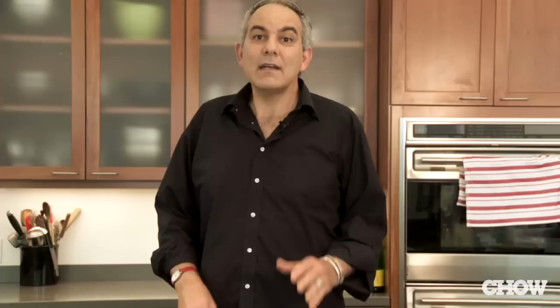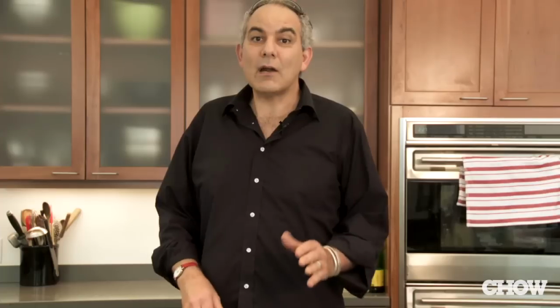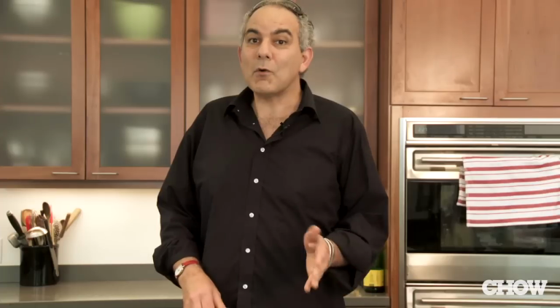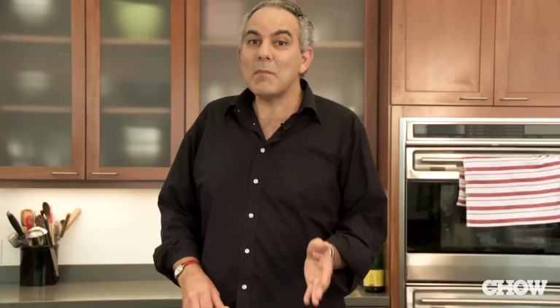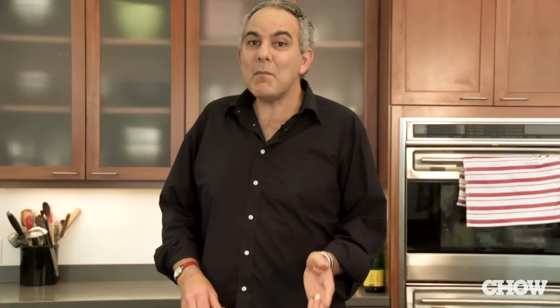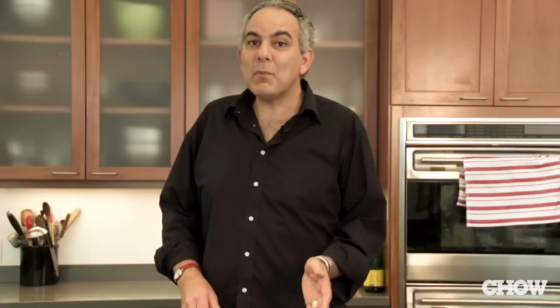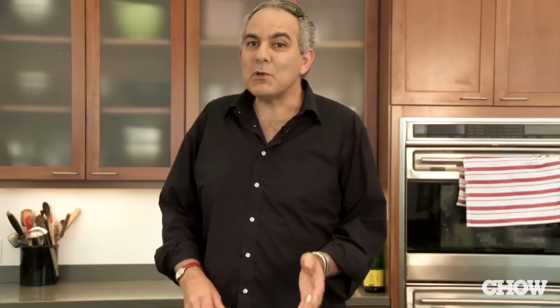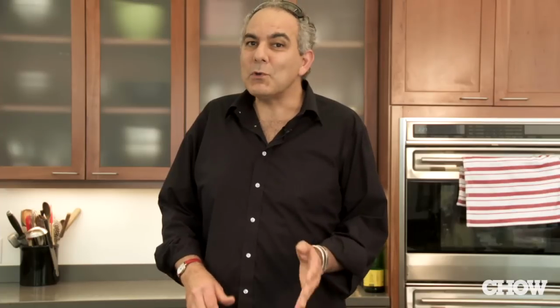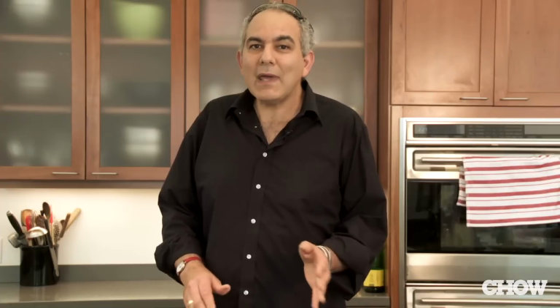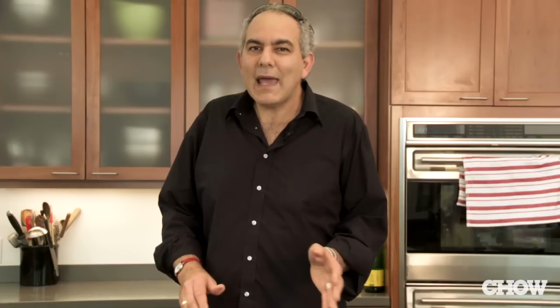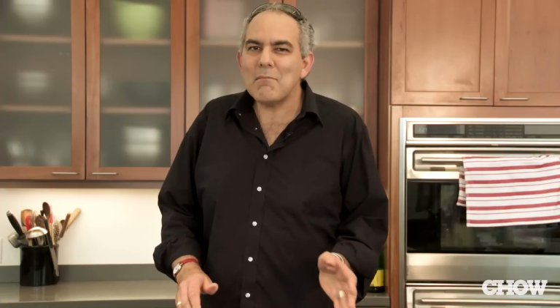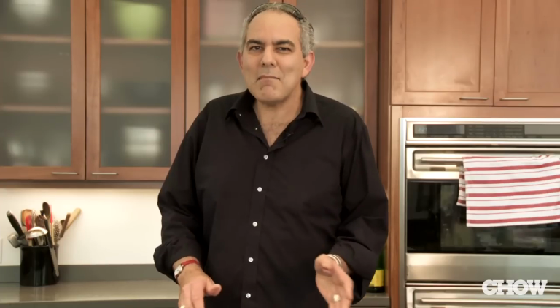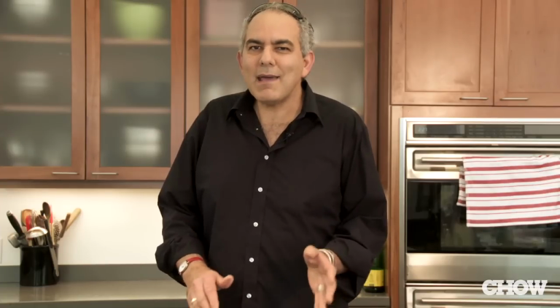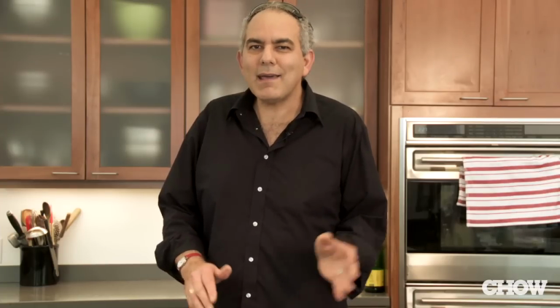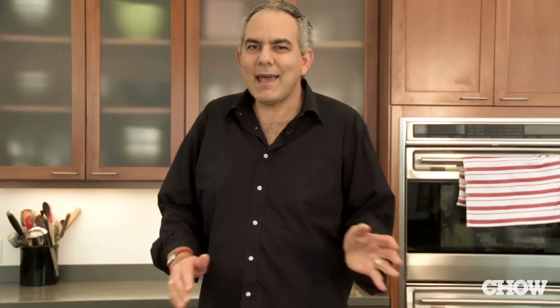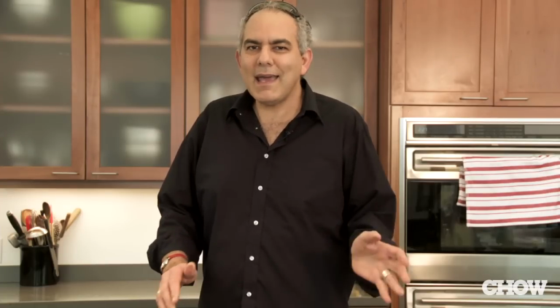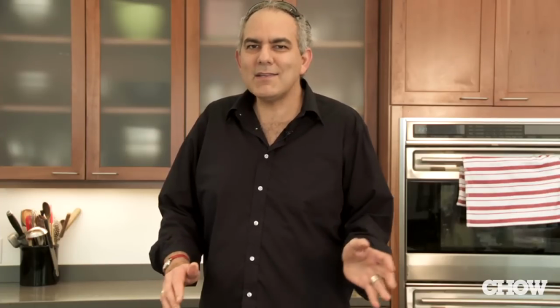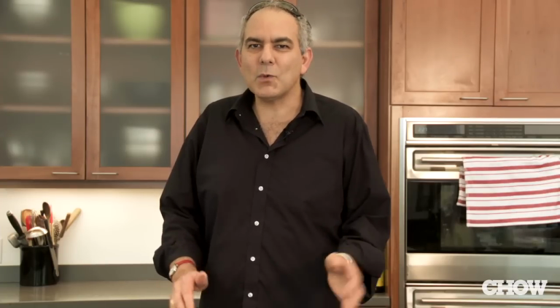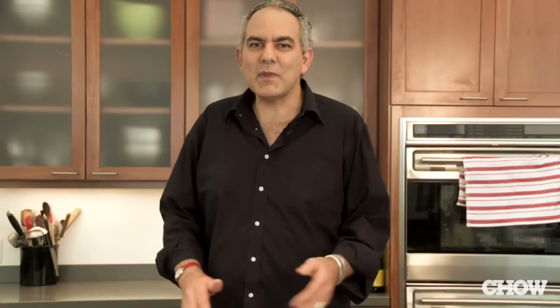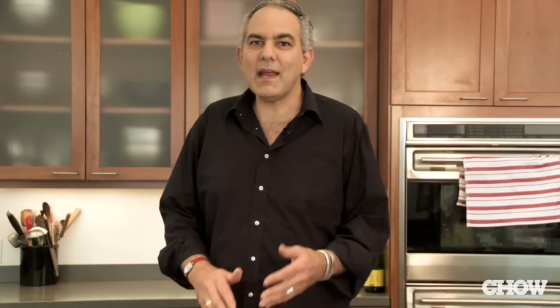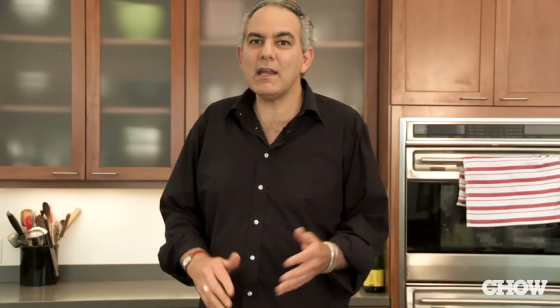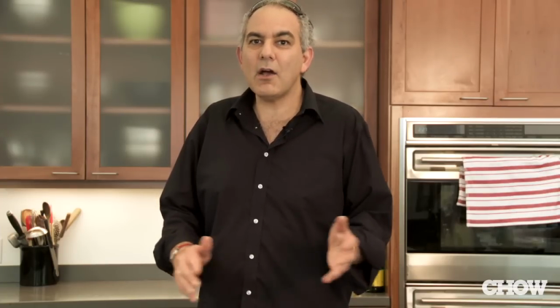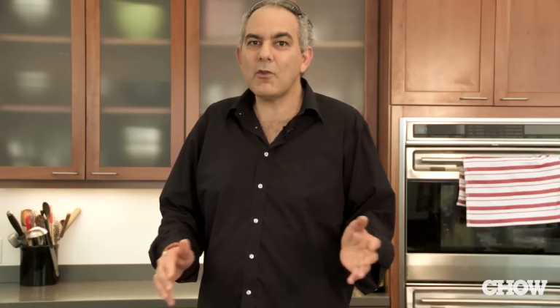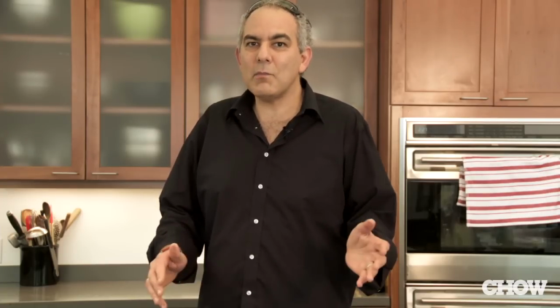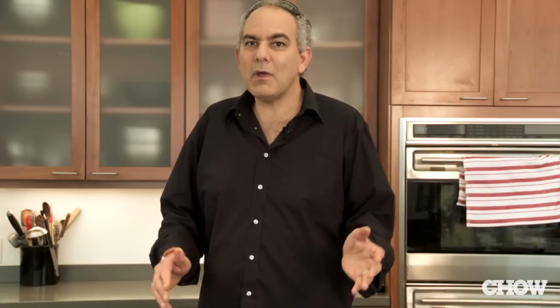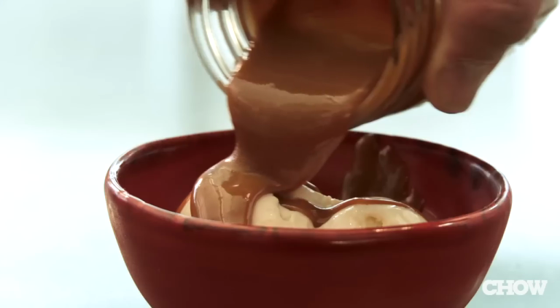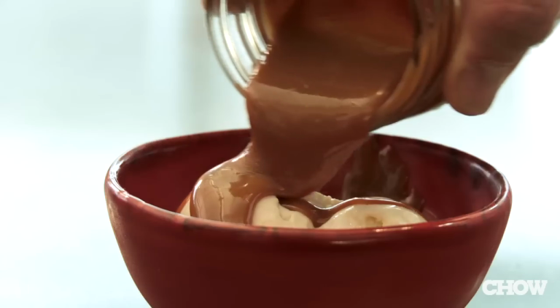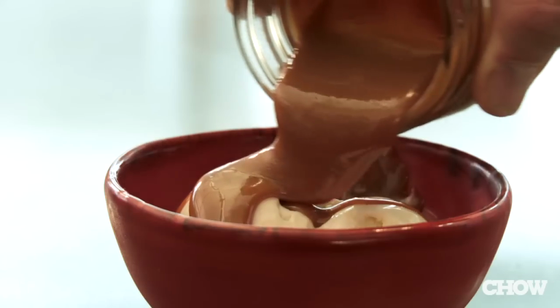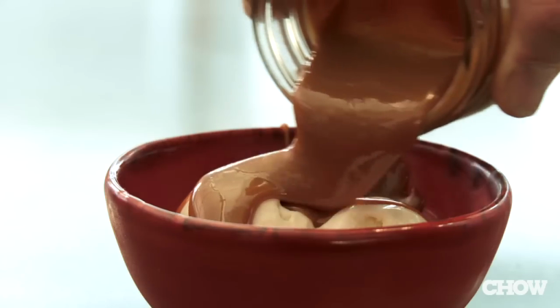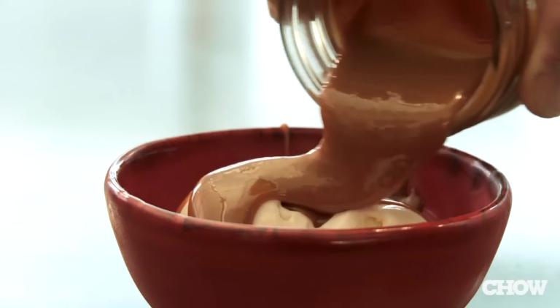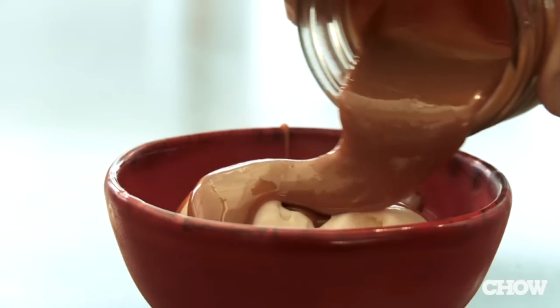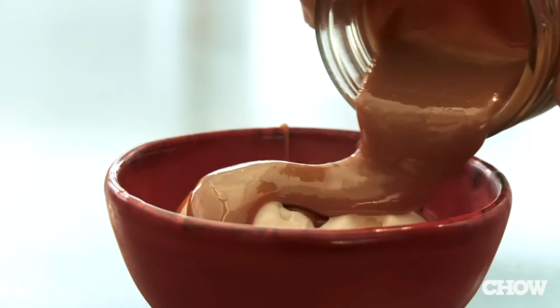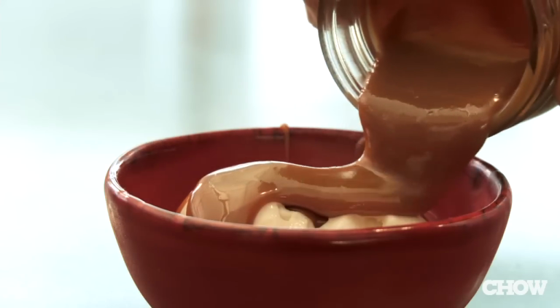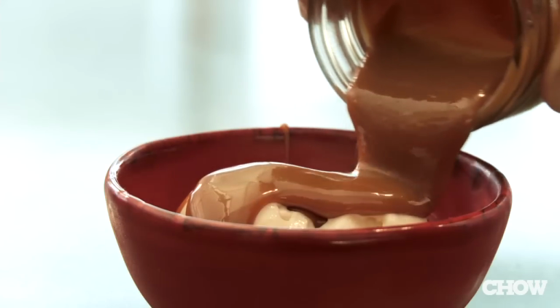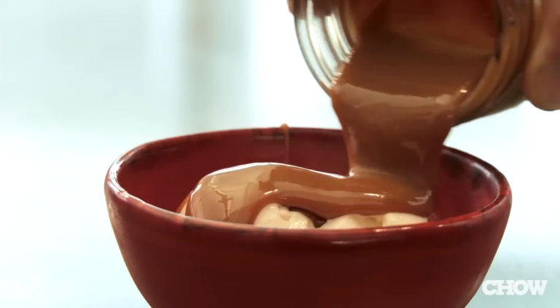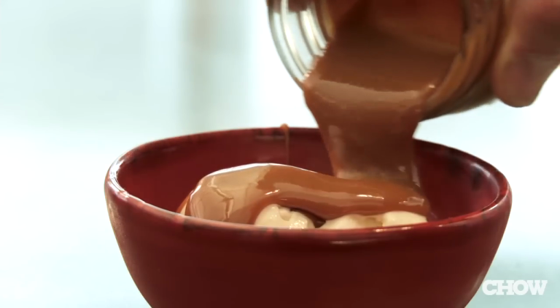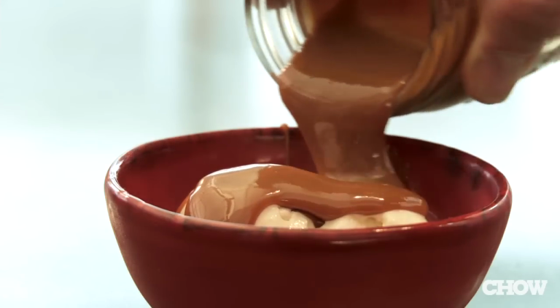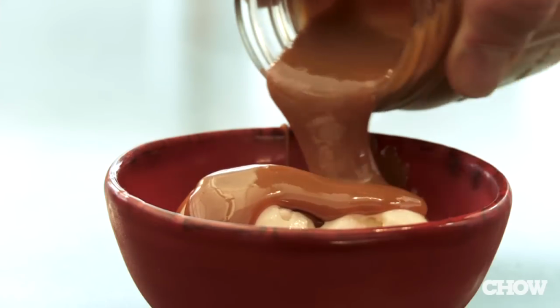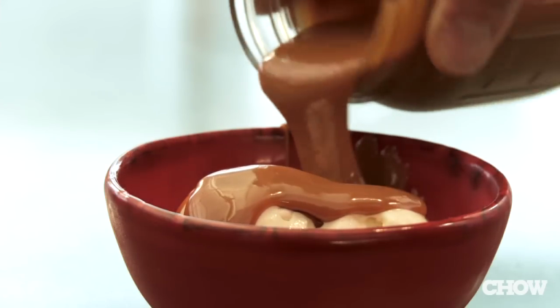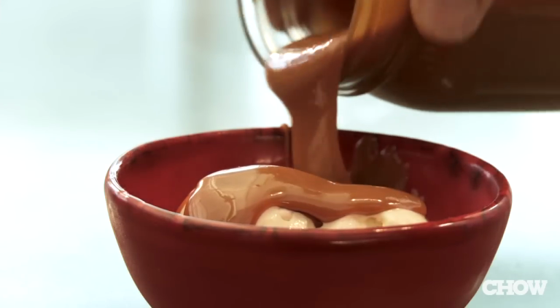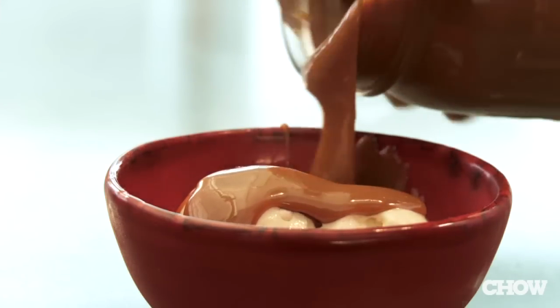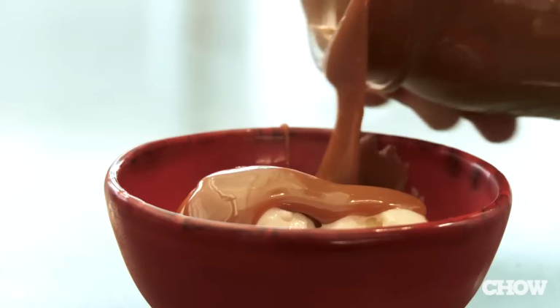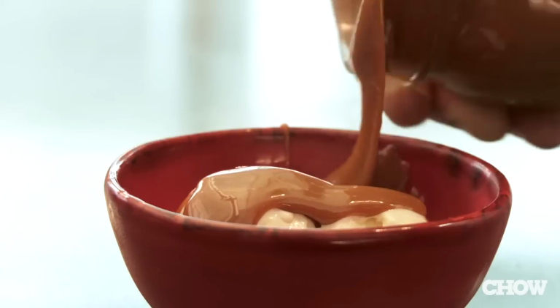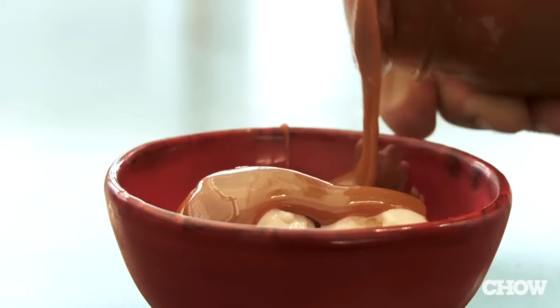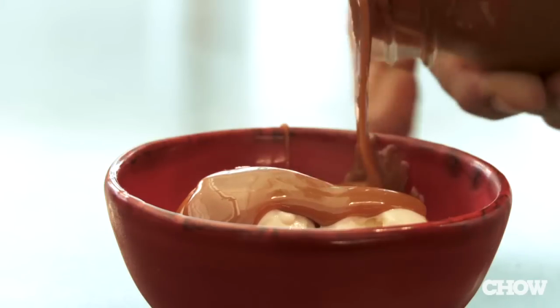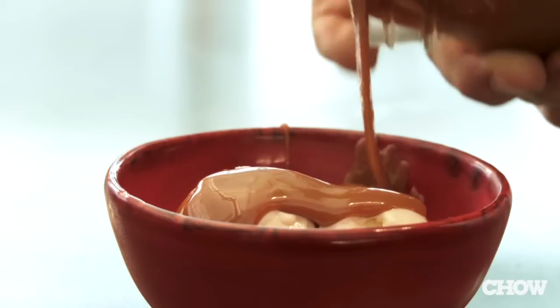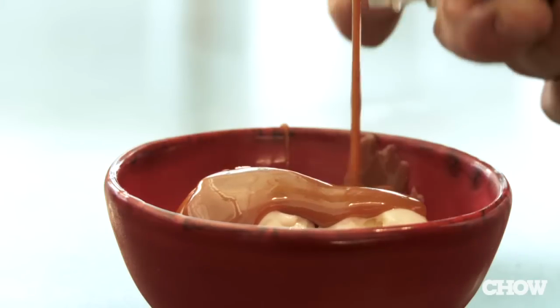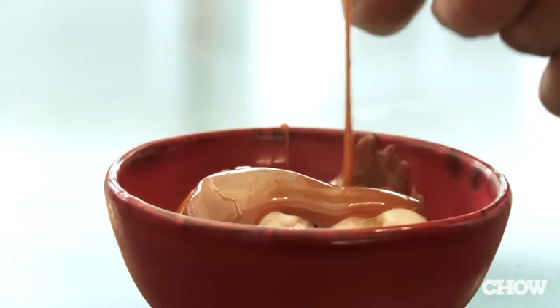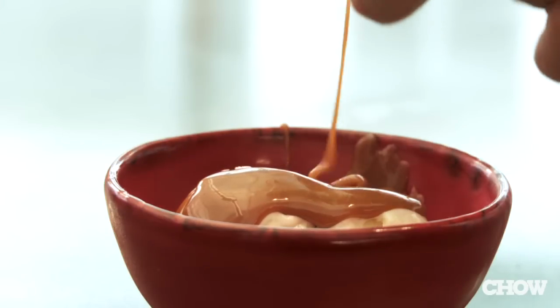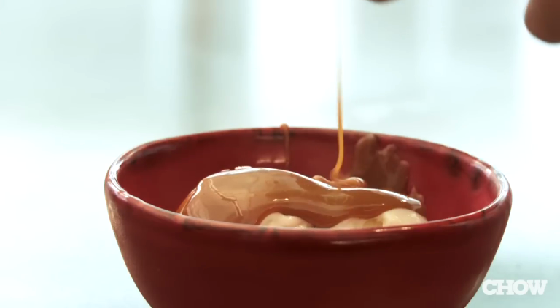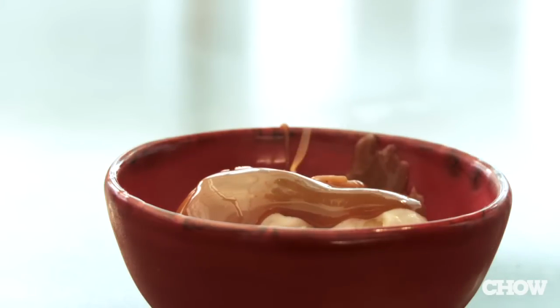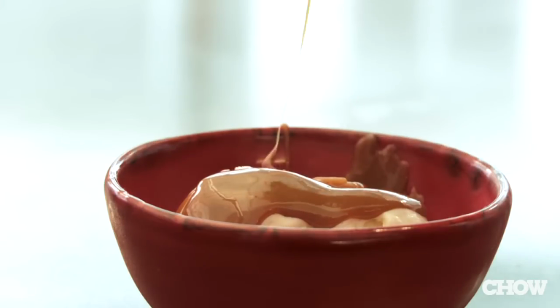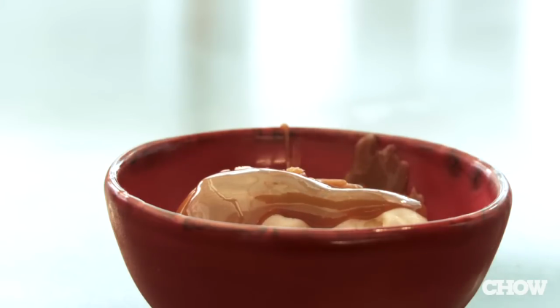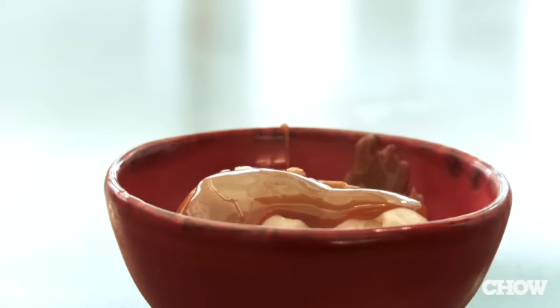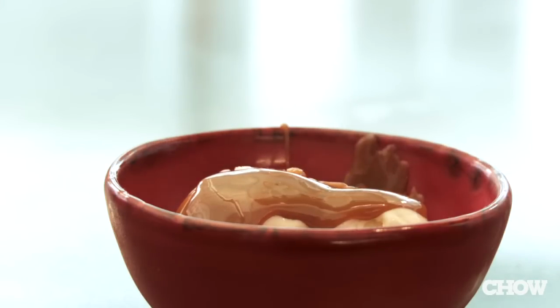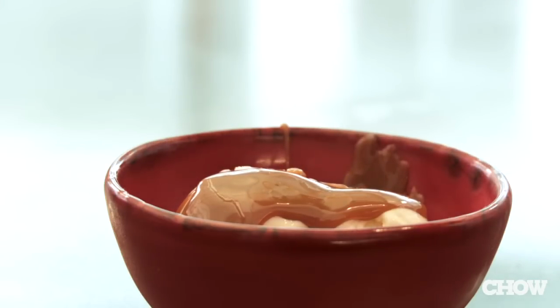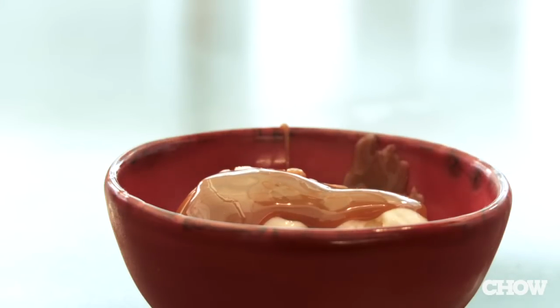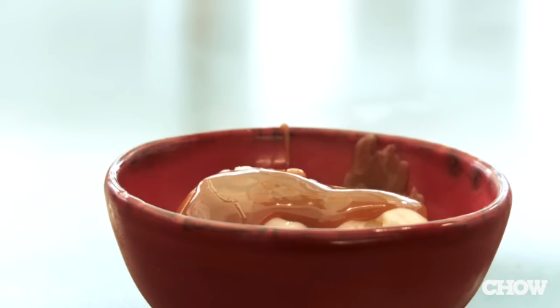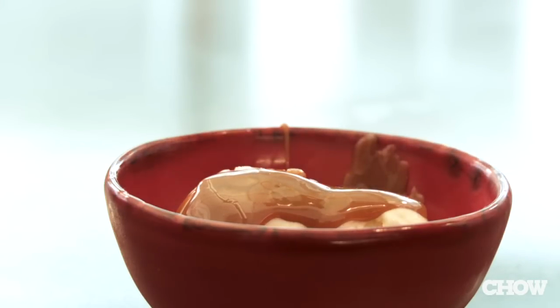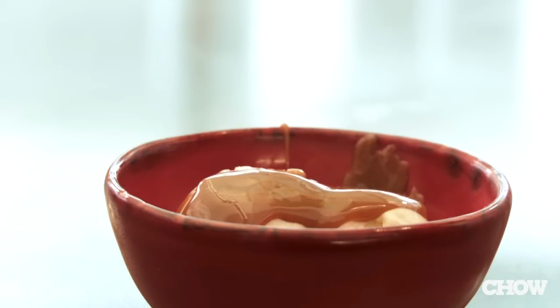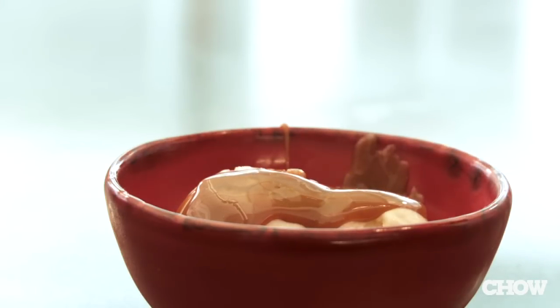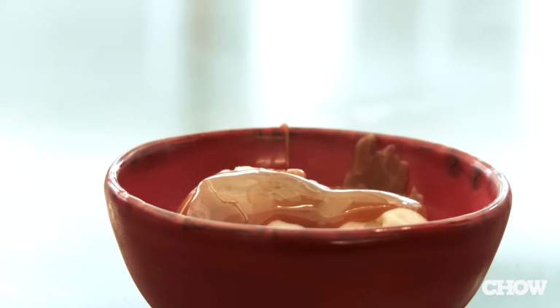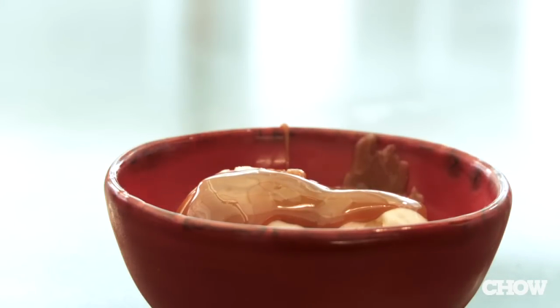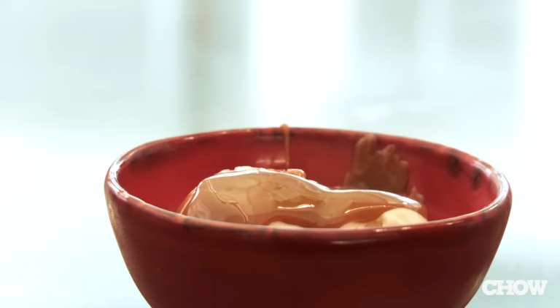Now remember, you can't make Cajeta with any other milk. Only goat milk gives Cajeta the umami savoriness that it really deserves.